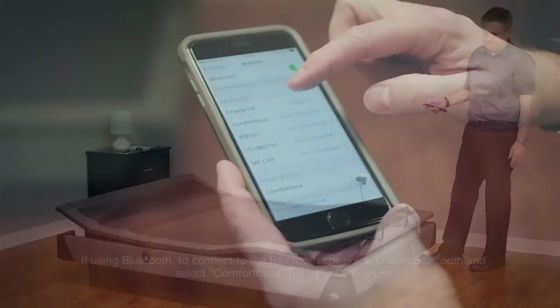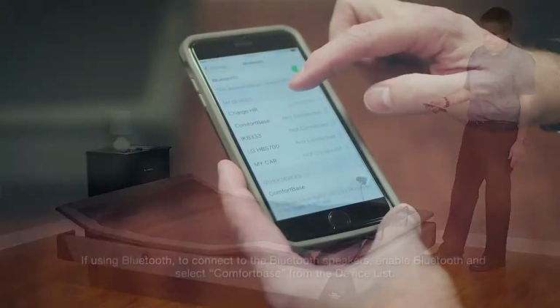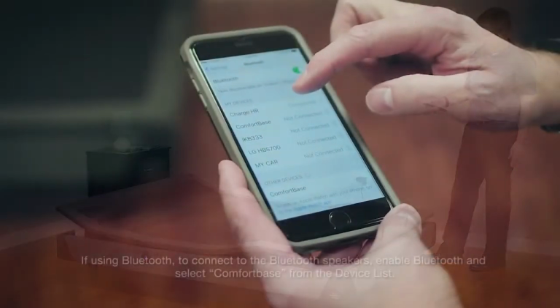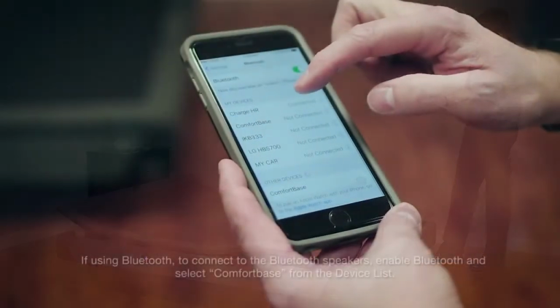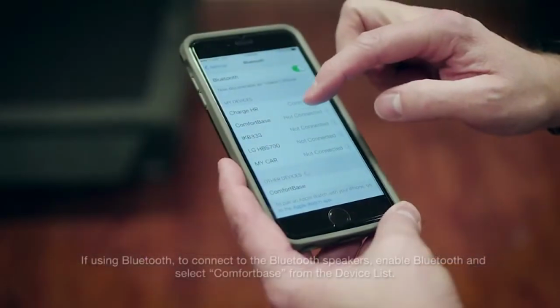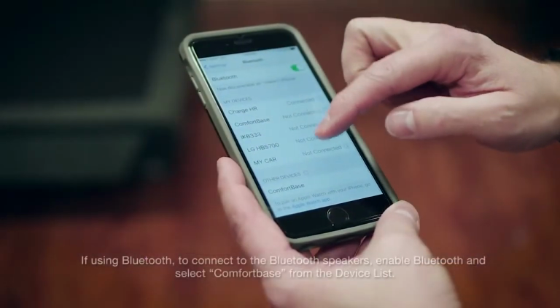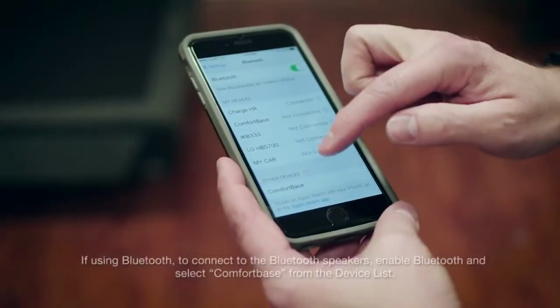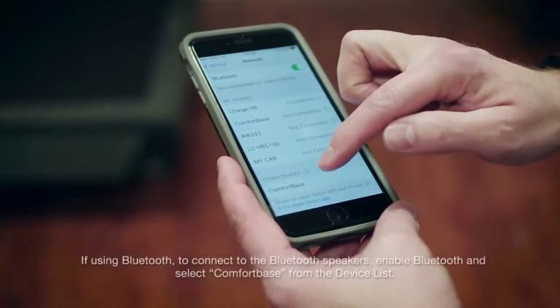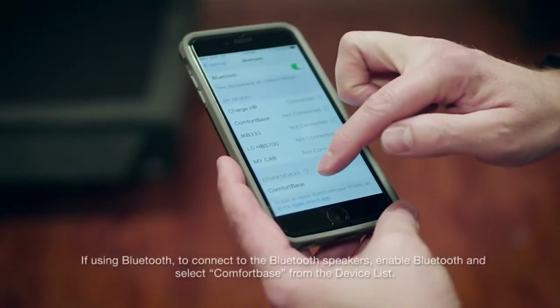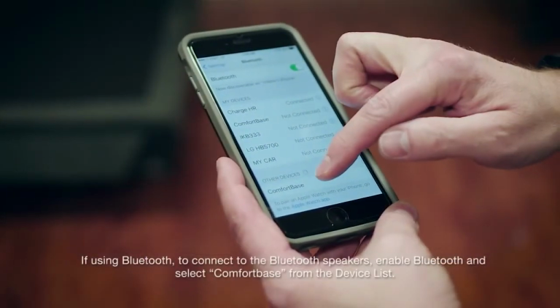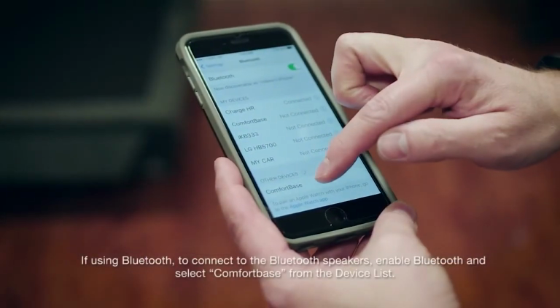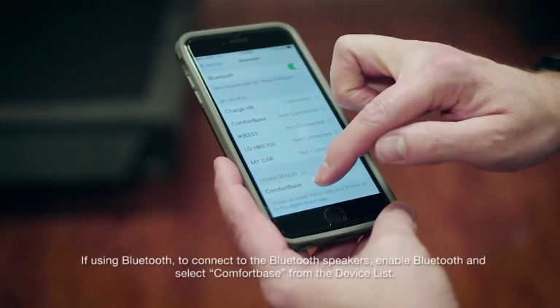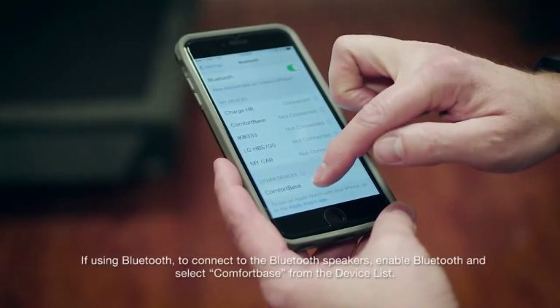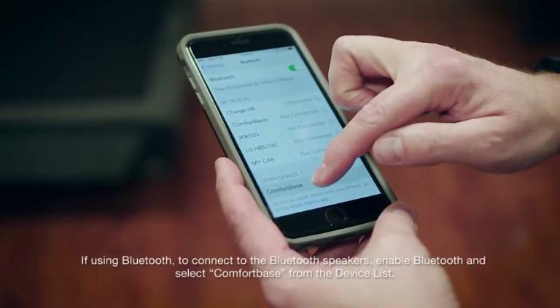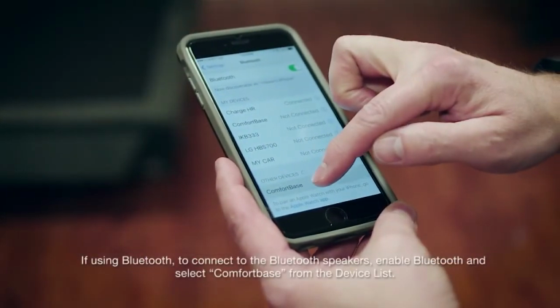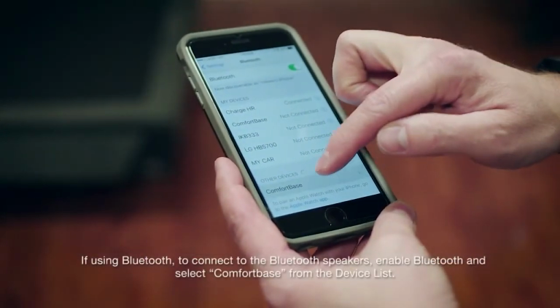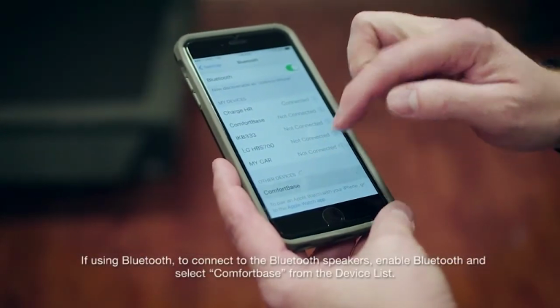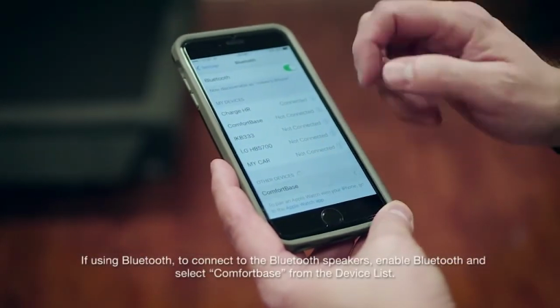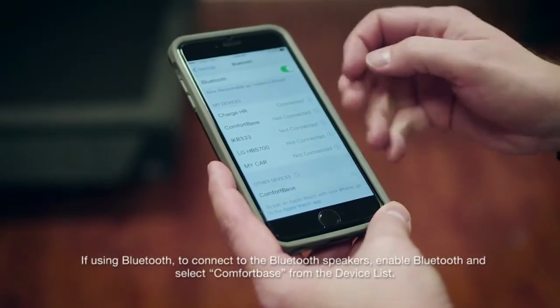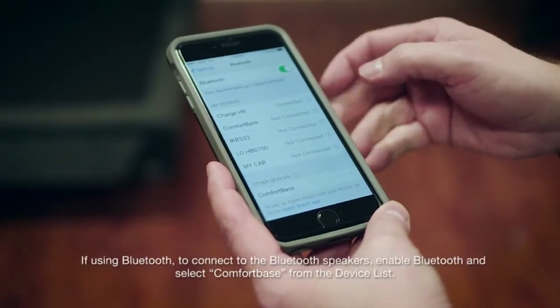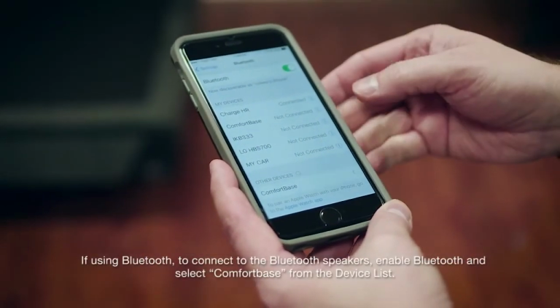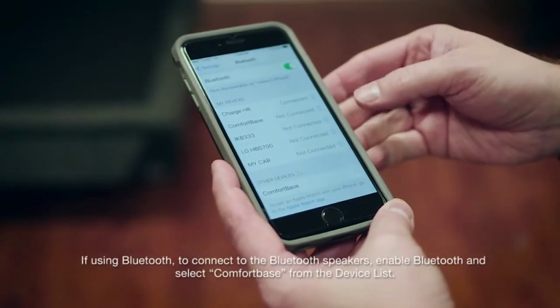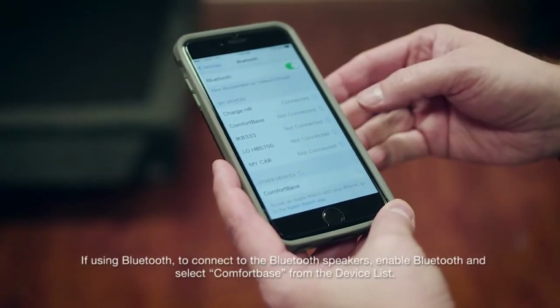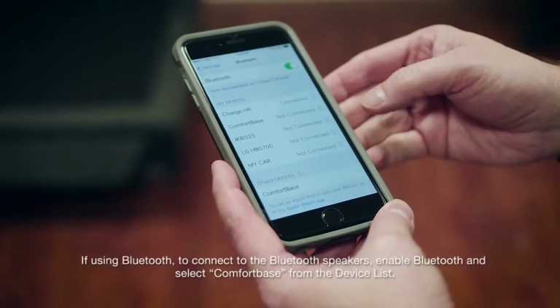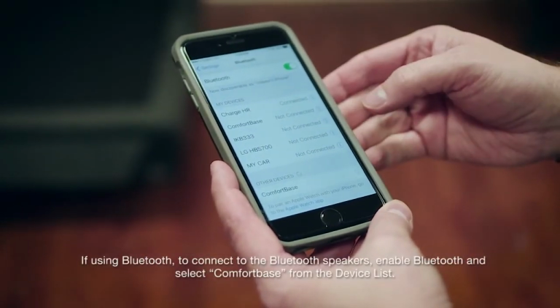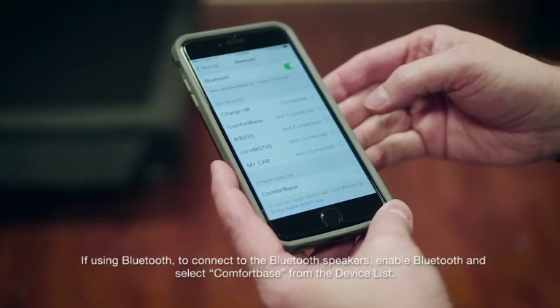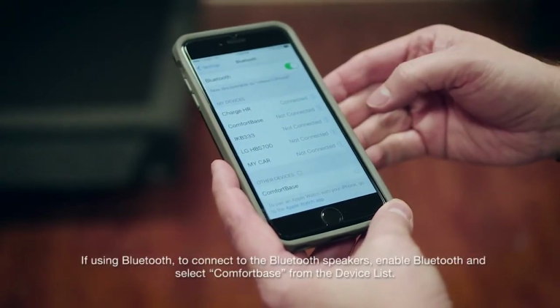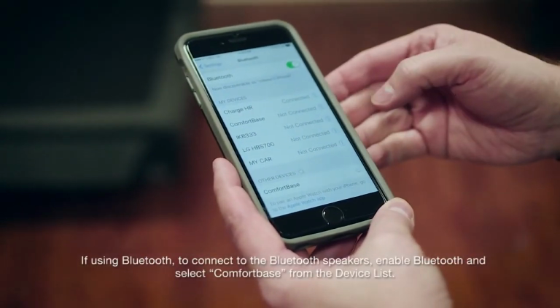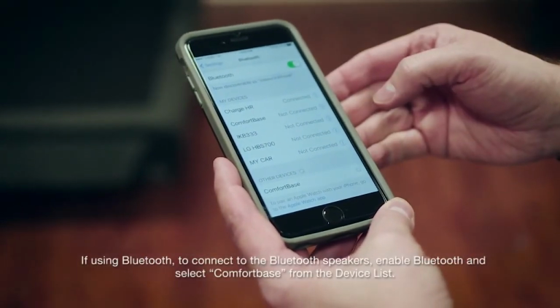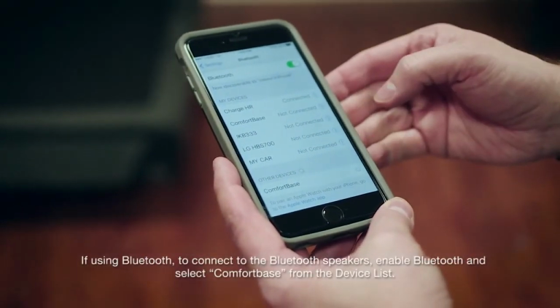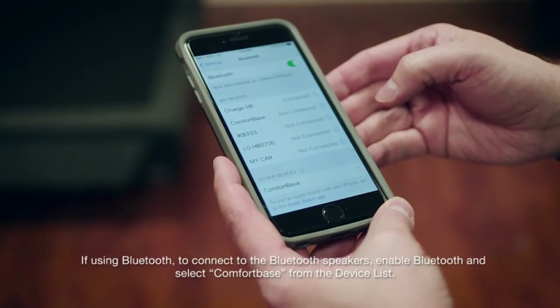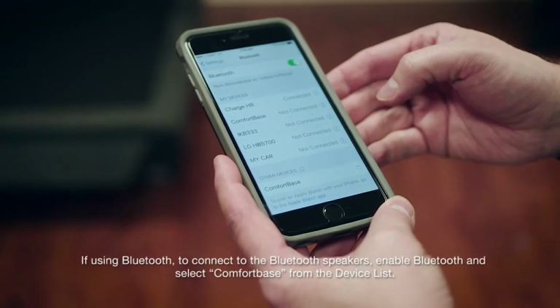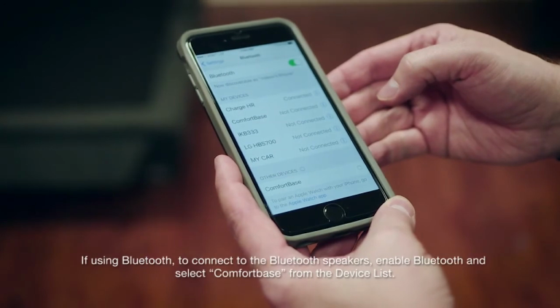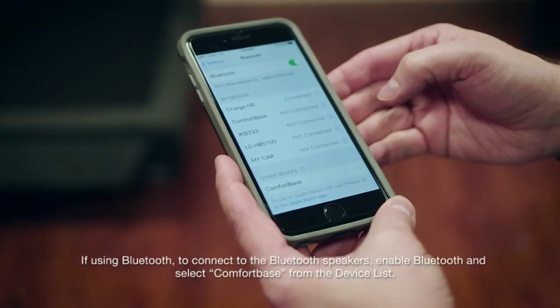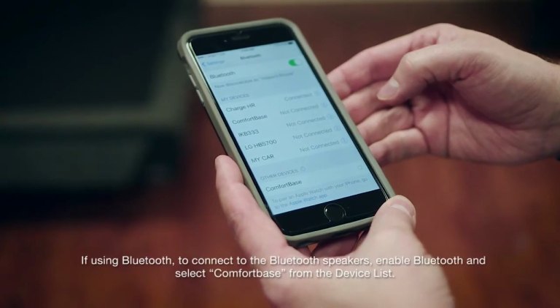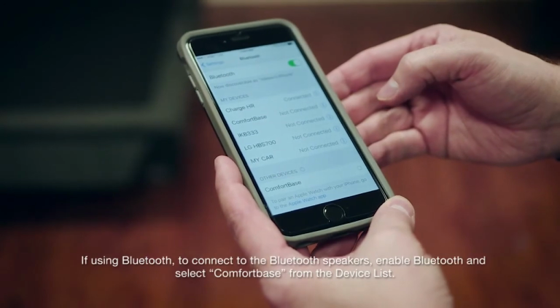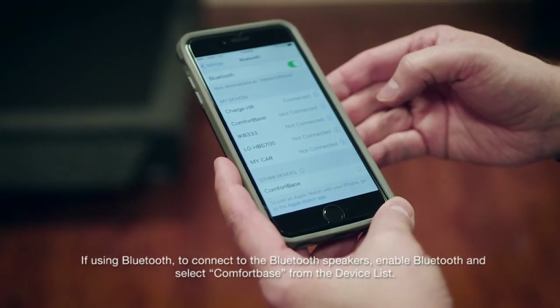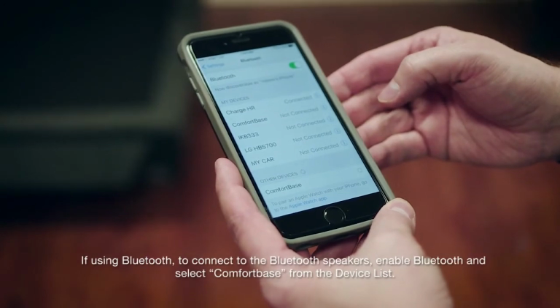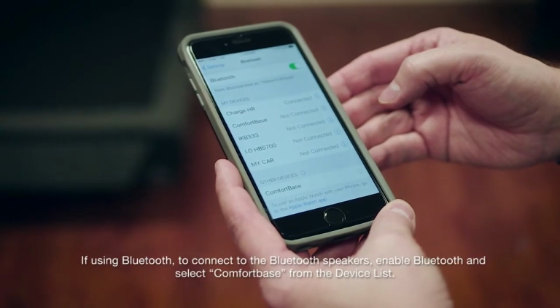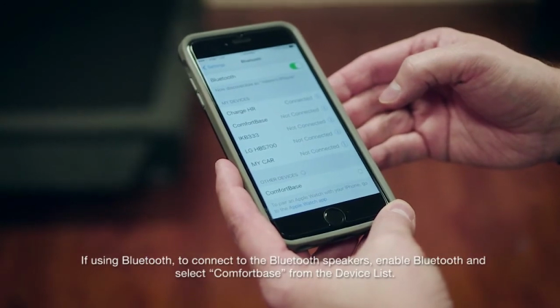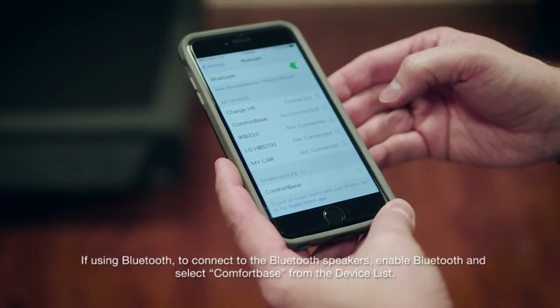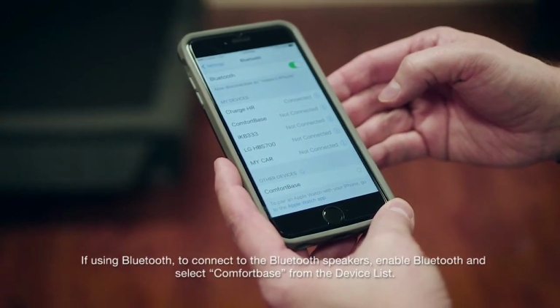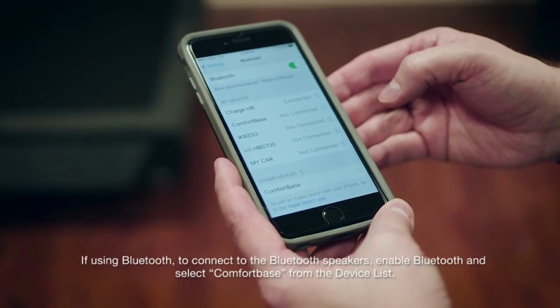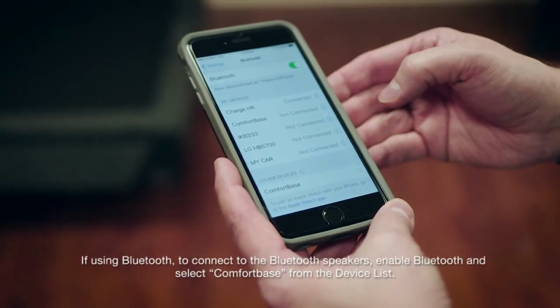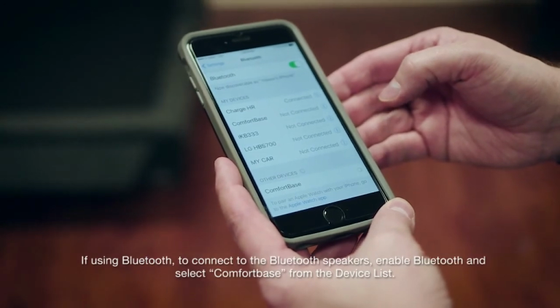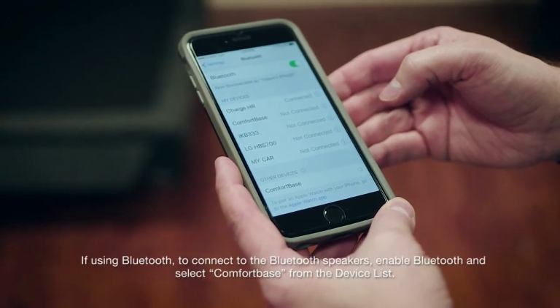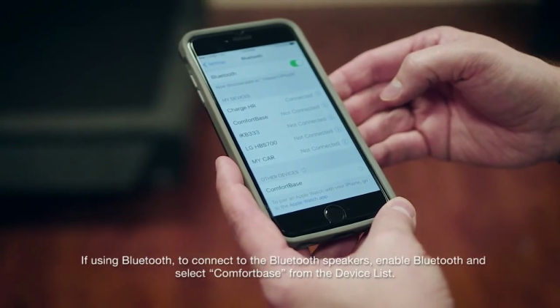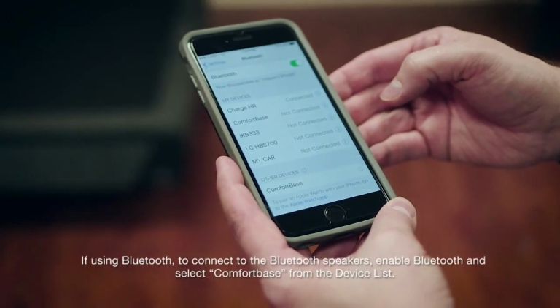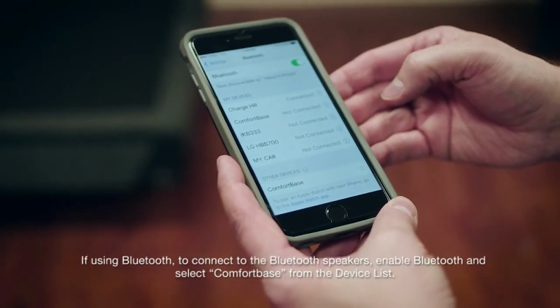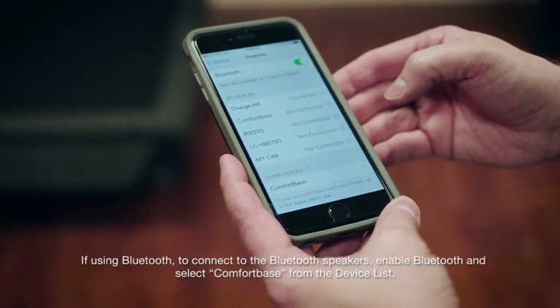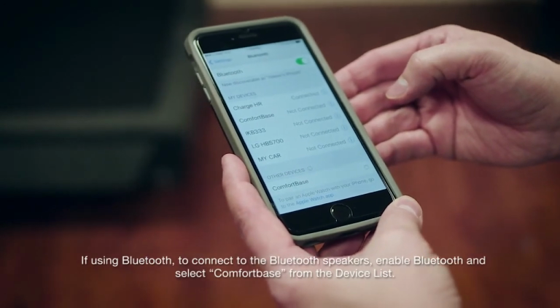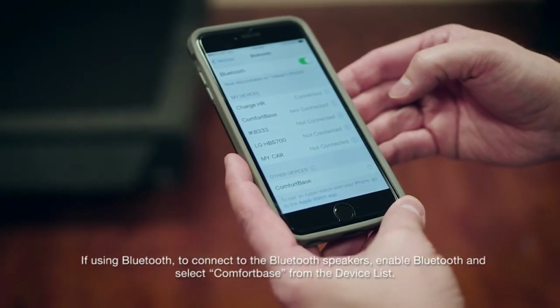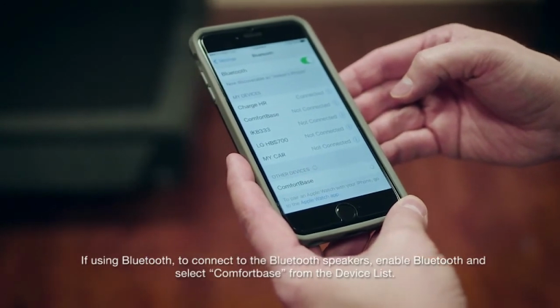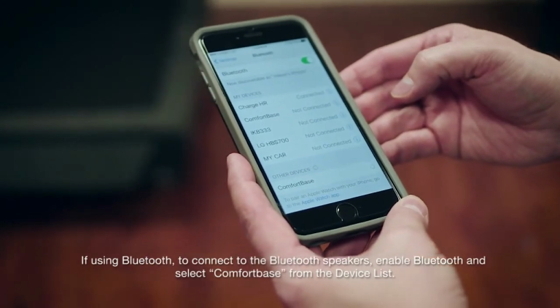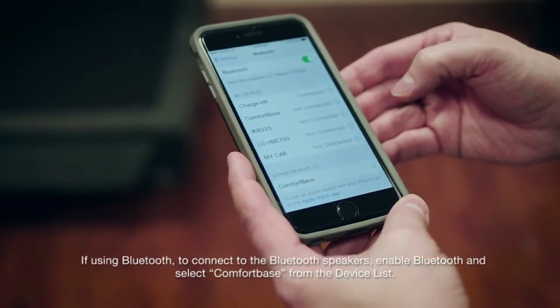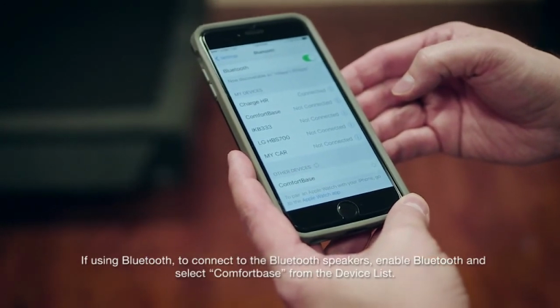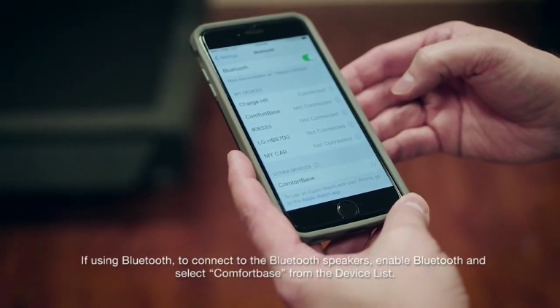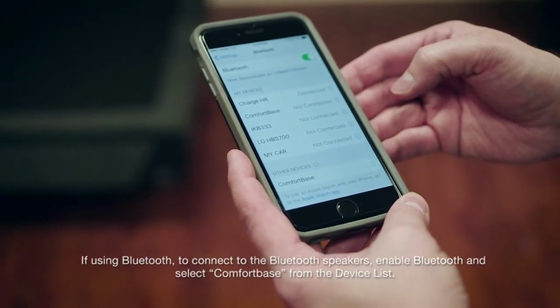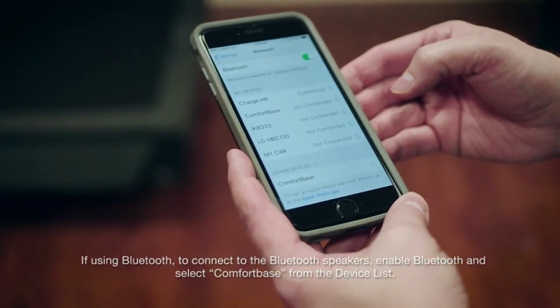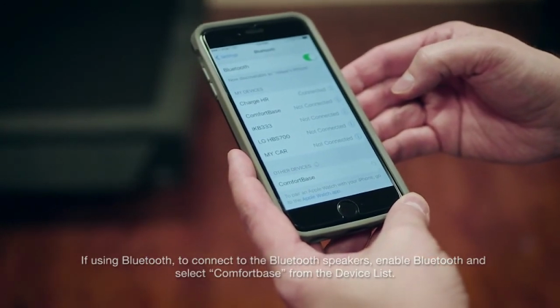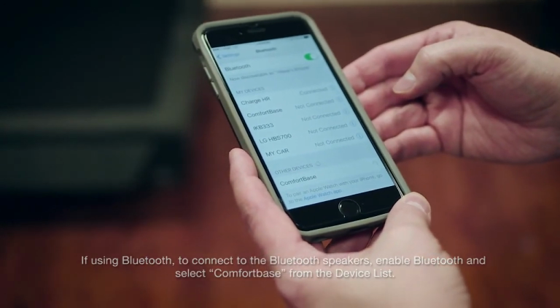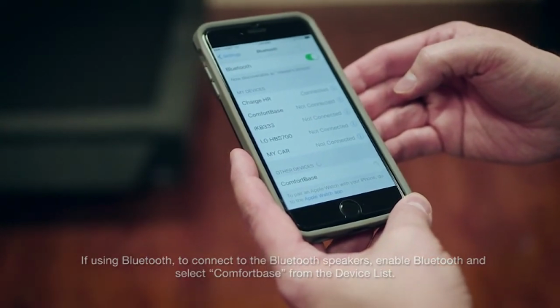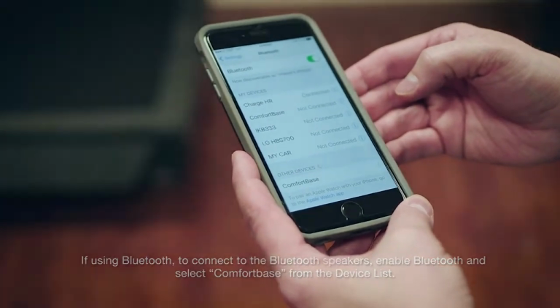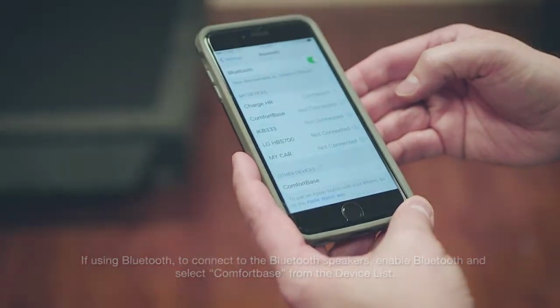If using Bluetooth, to connect to the Bluetooth speakers, enable Bluetooth and select ComfortBase from the device list.